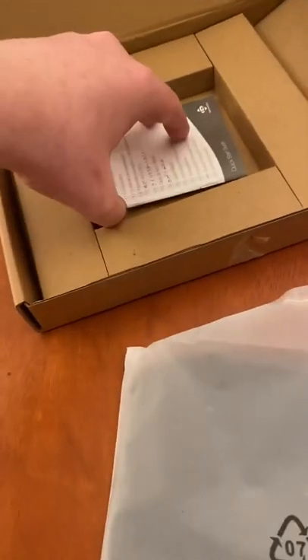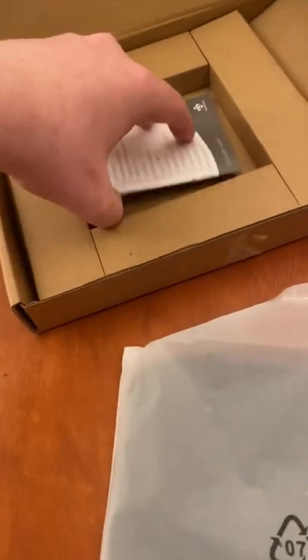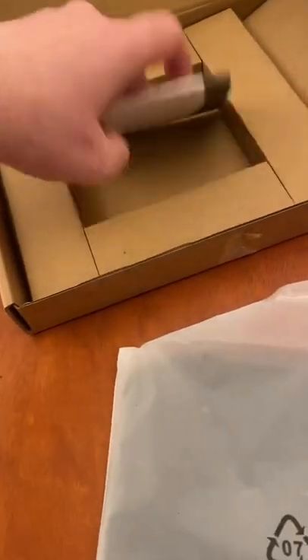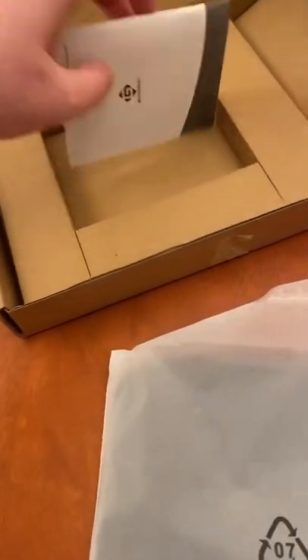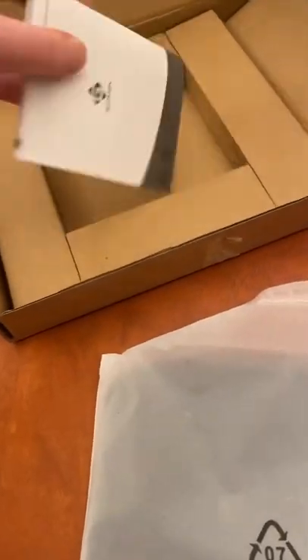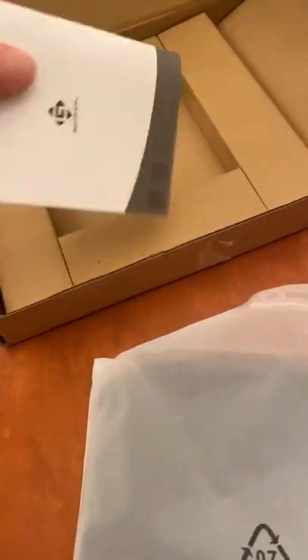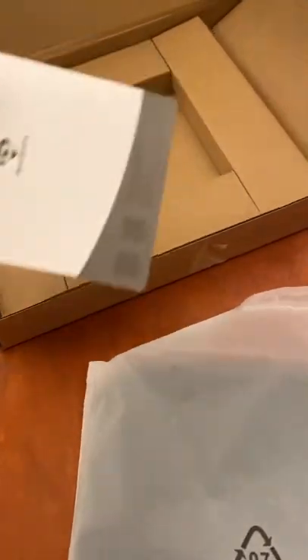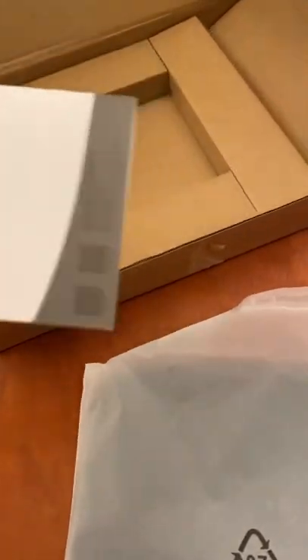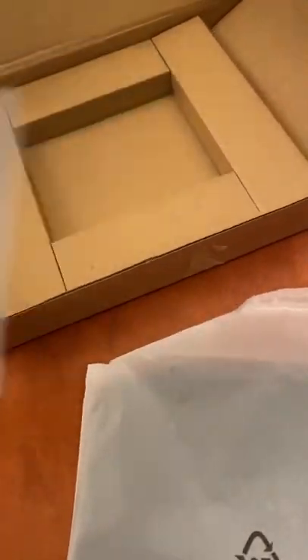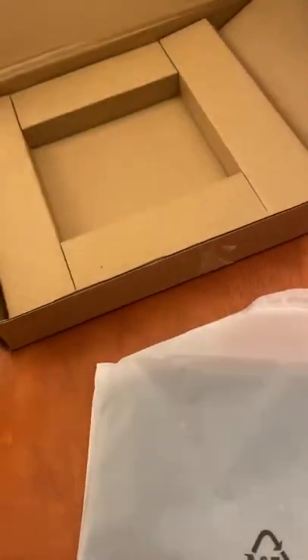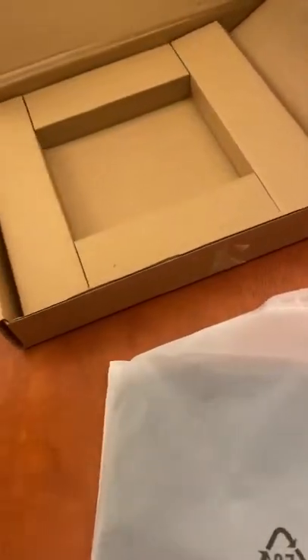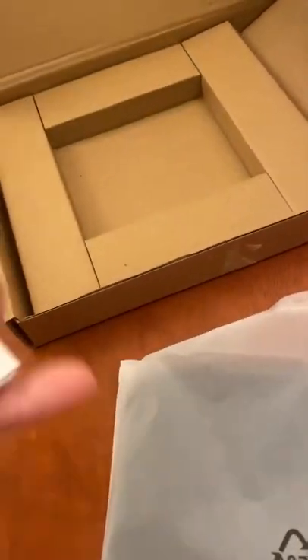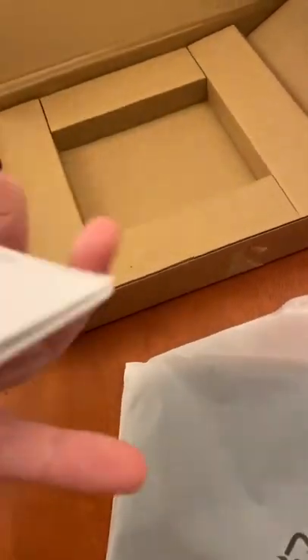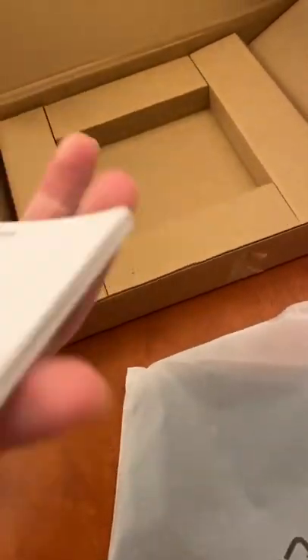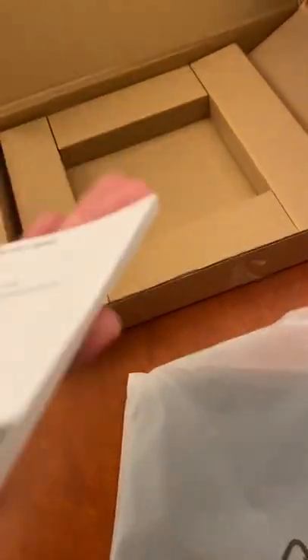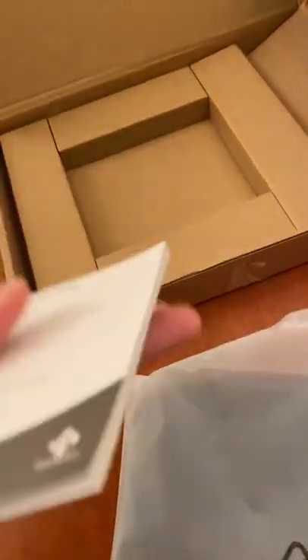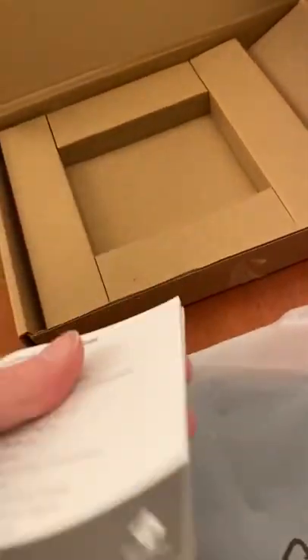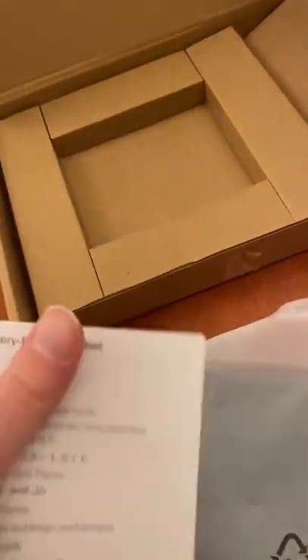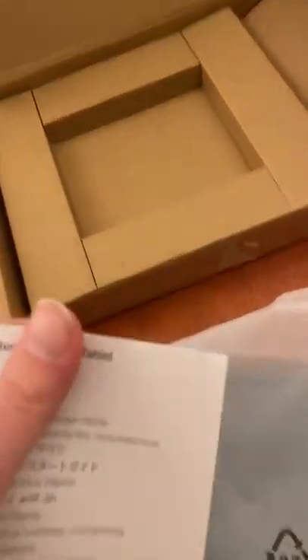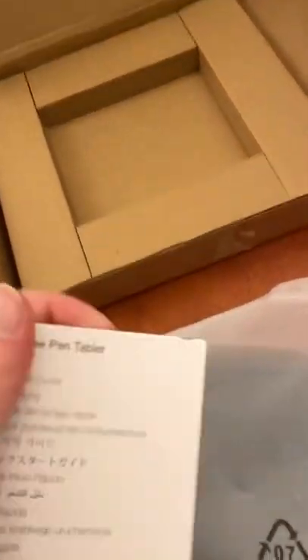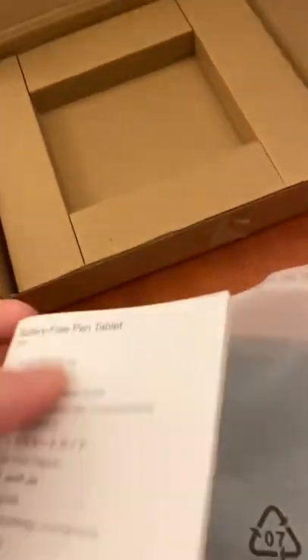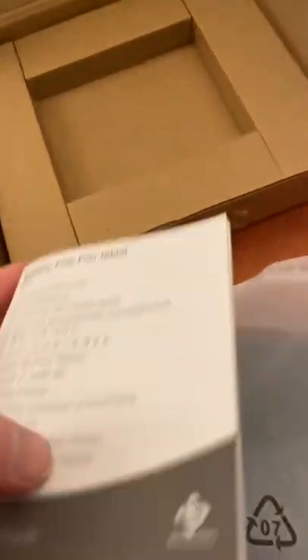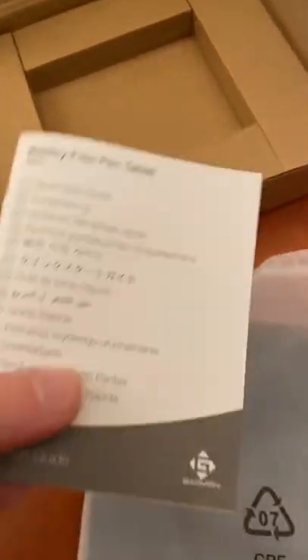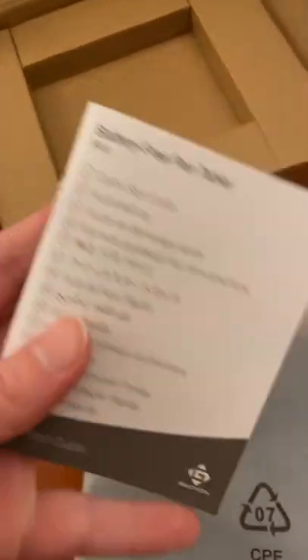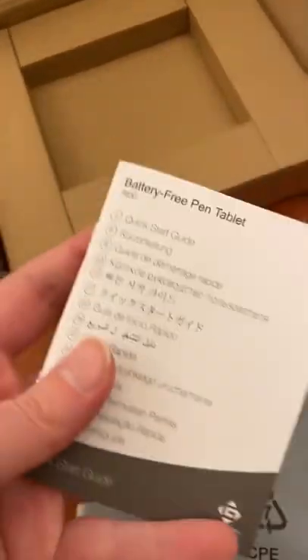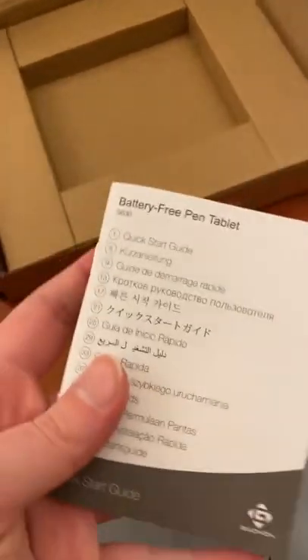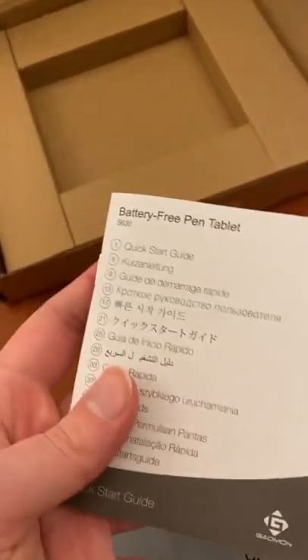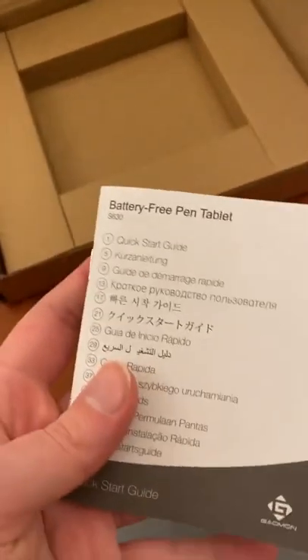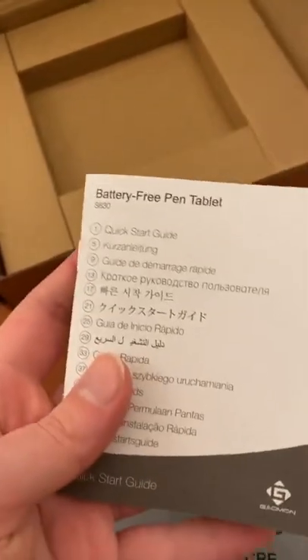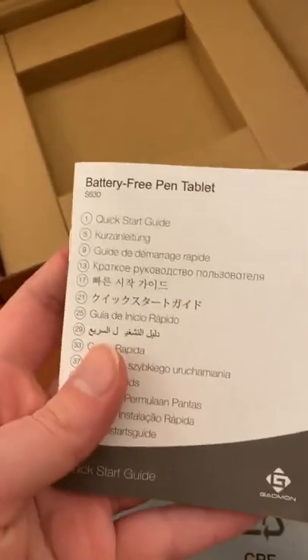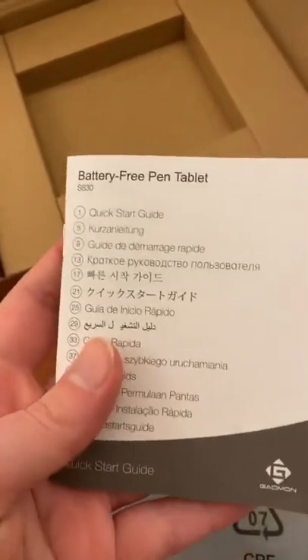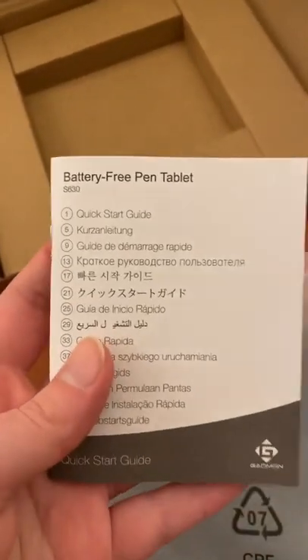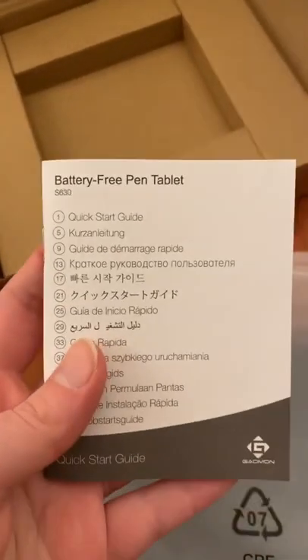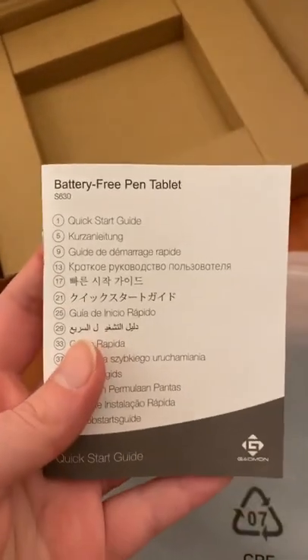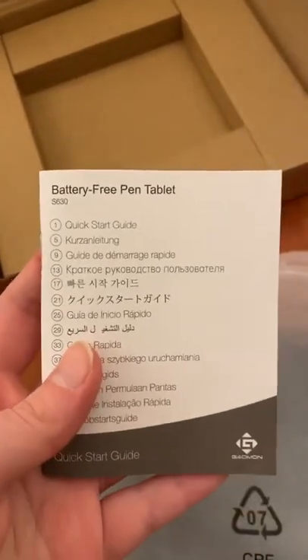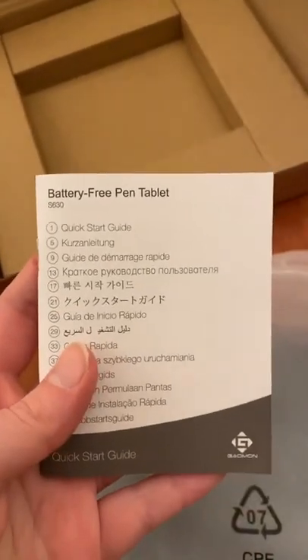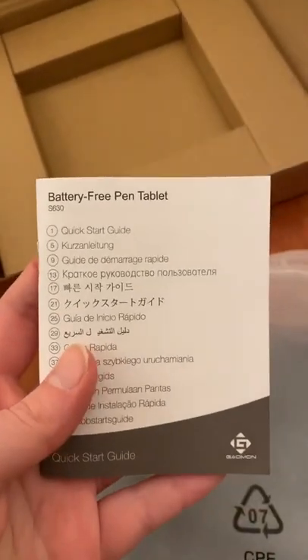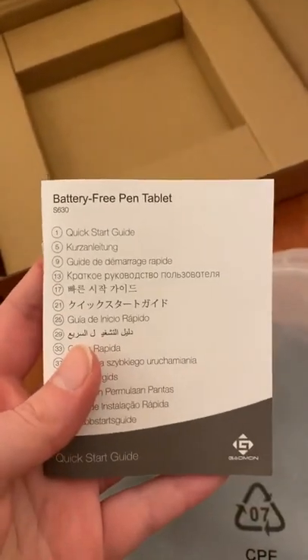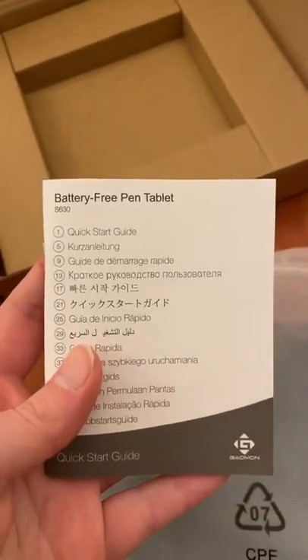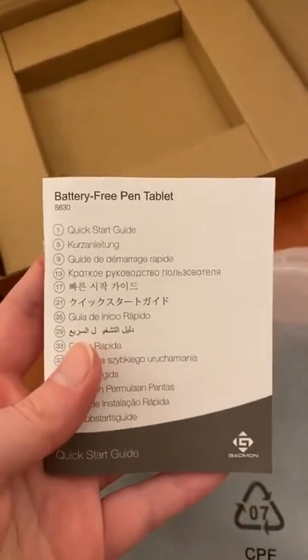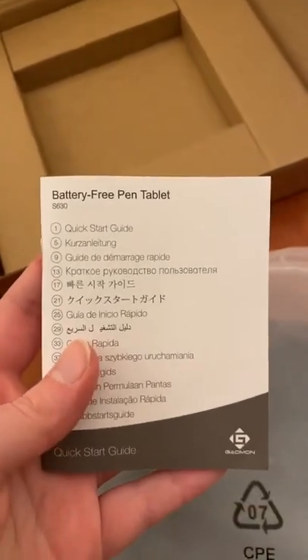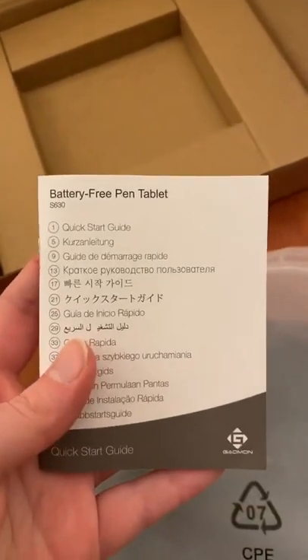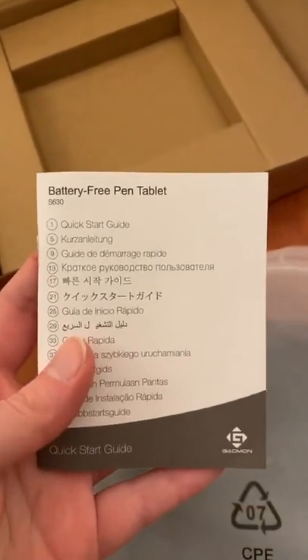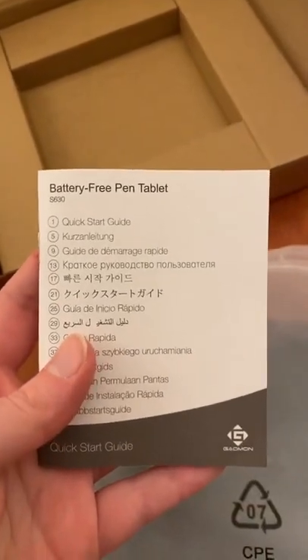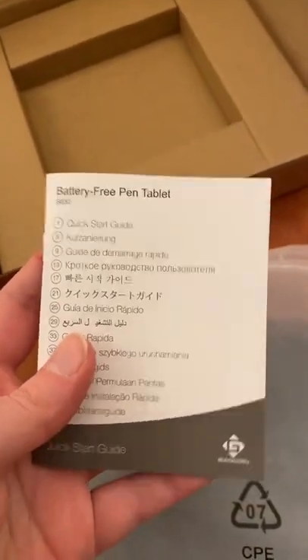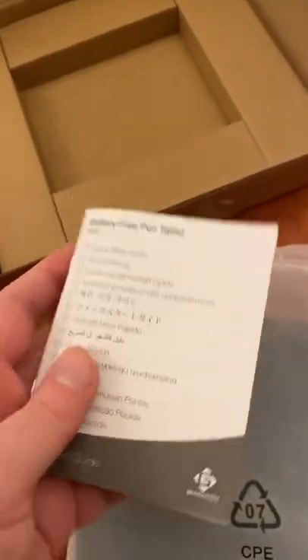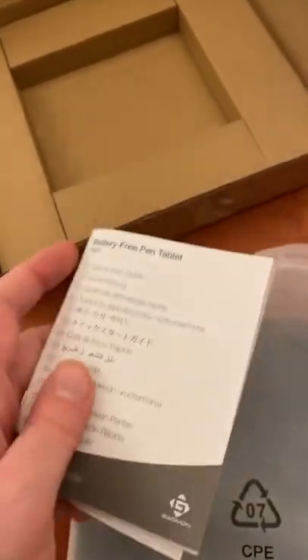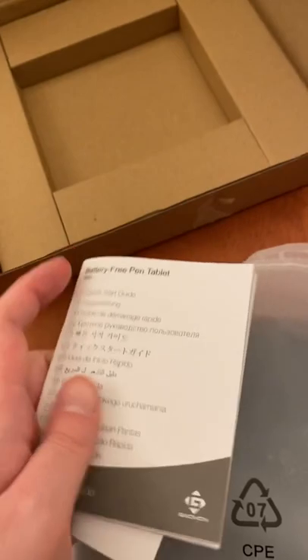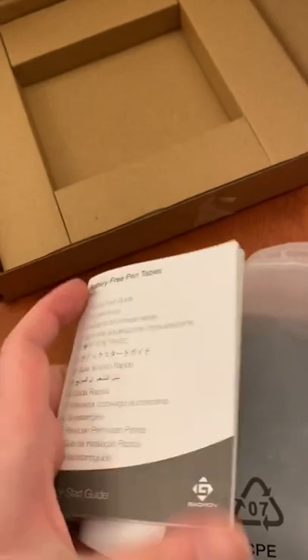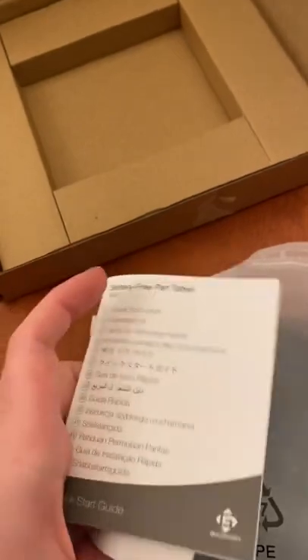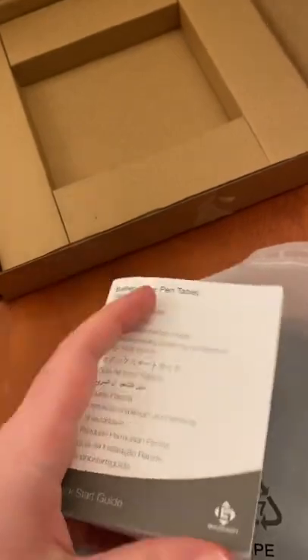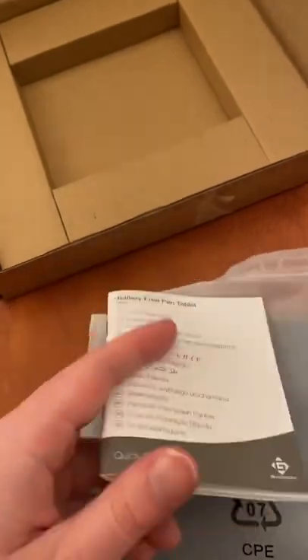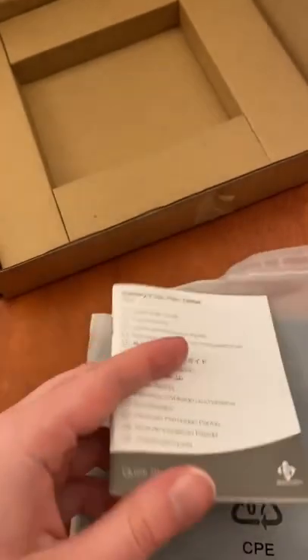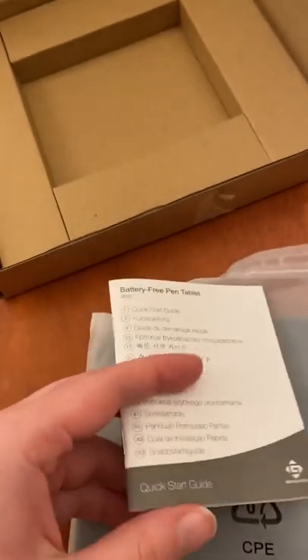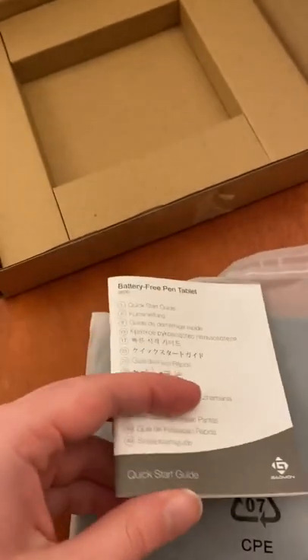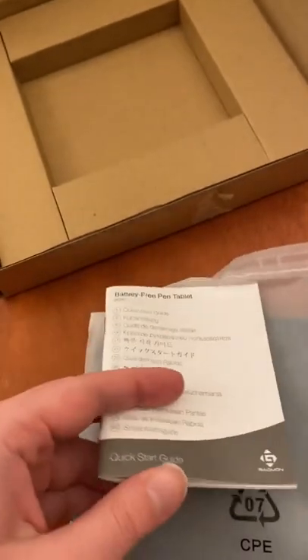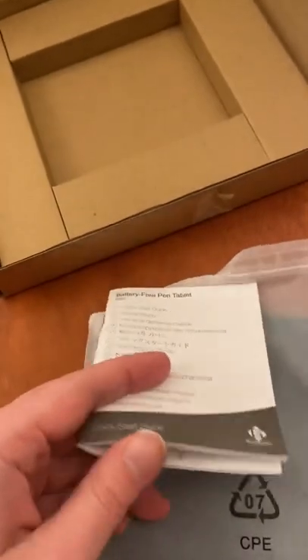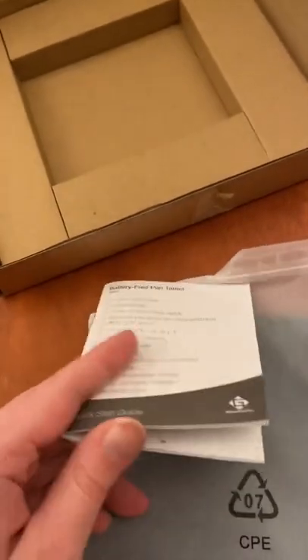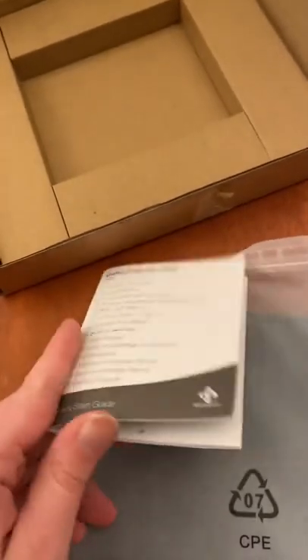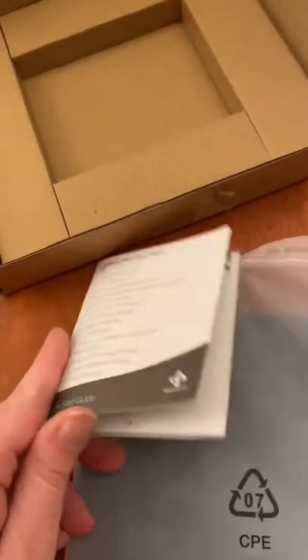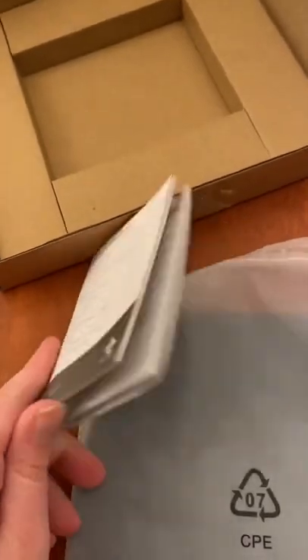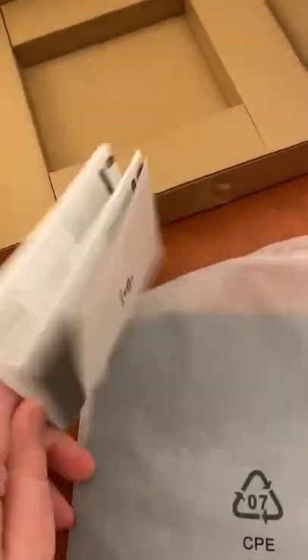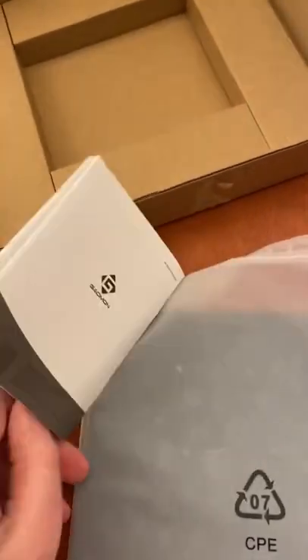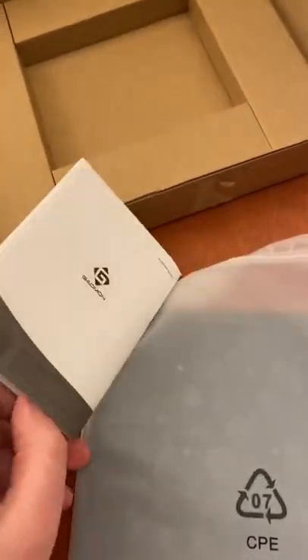And then finally there is a quick start guide — neato.